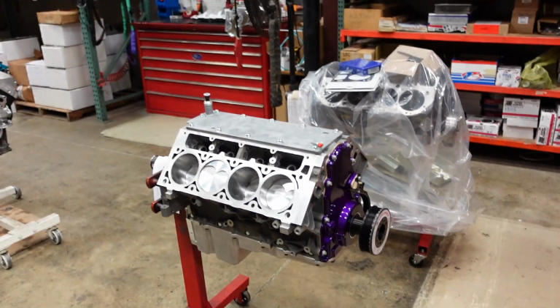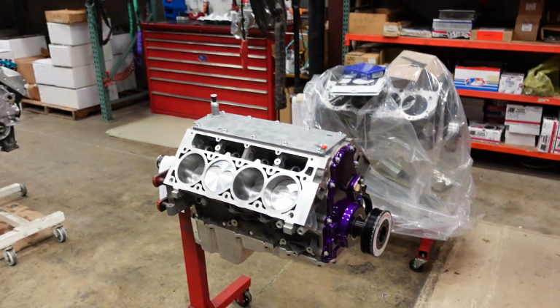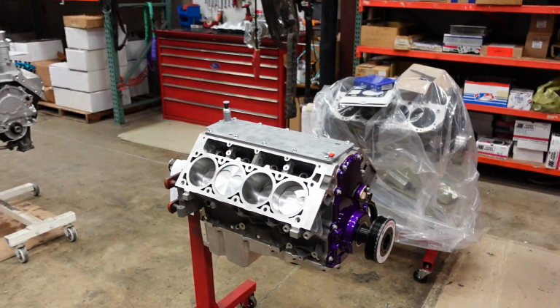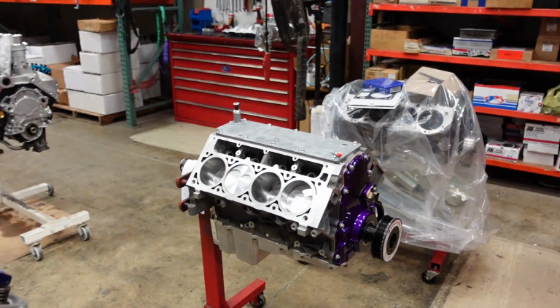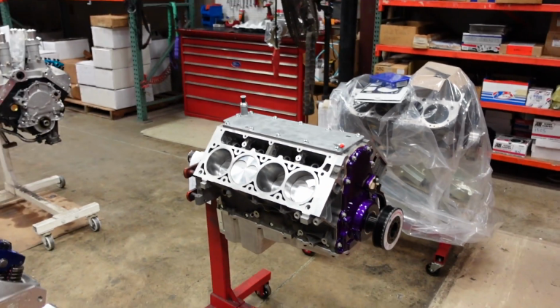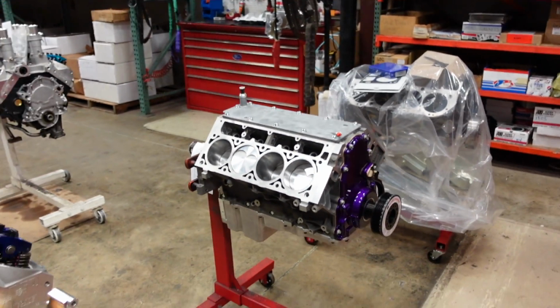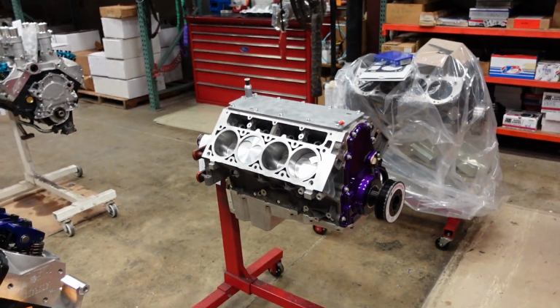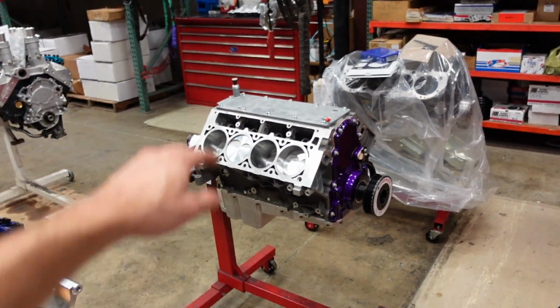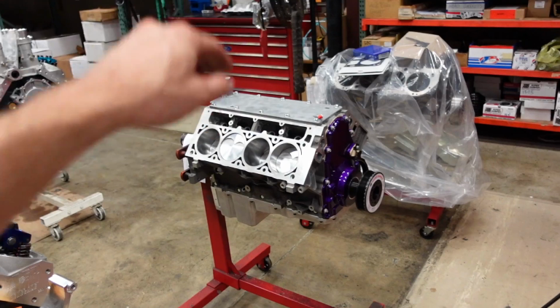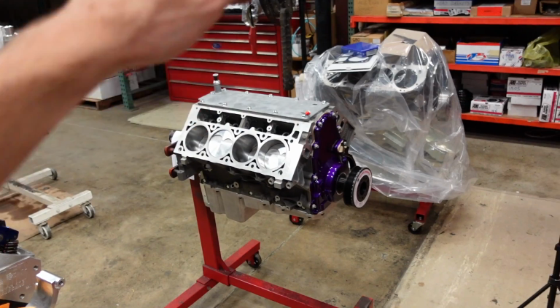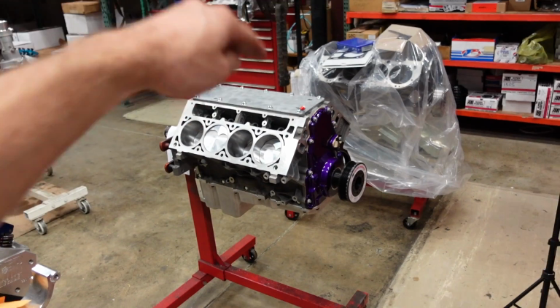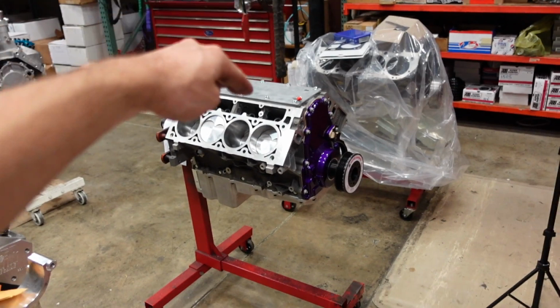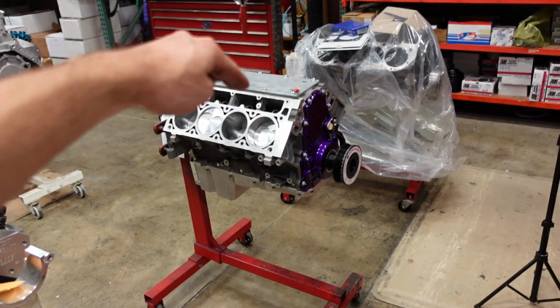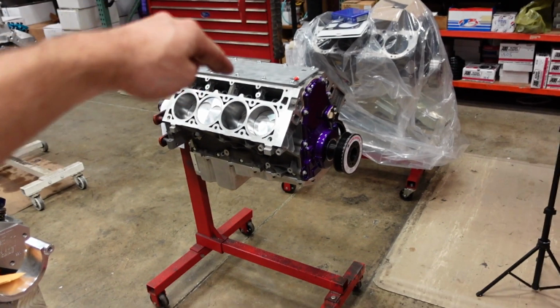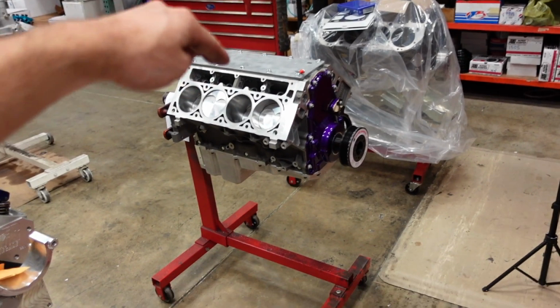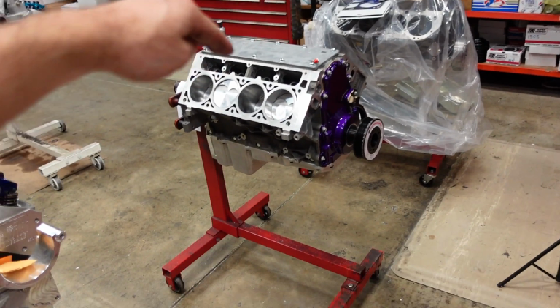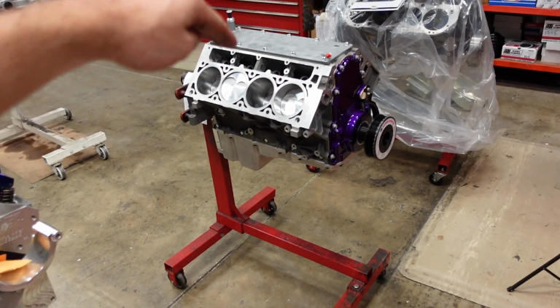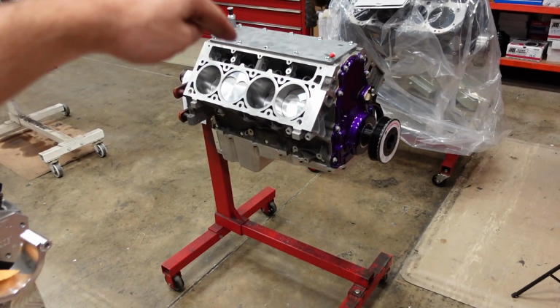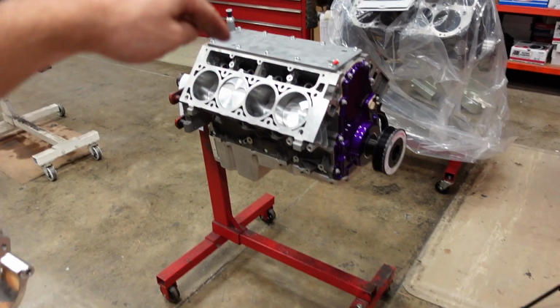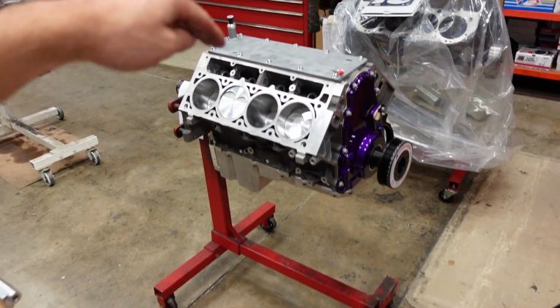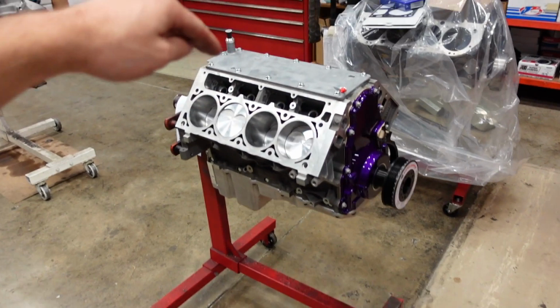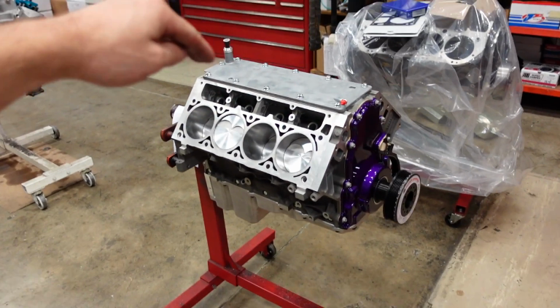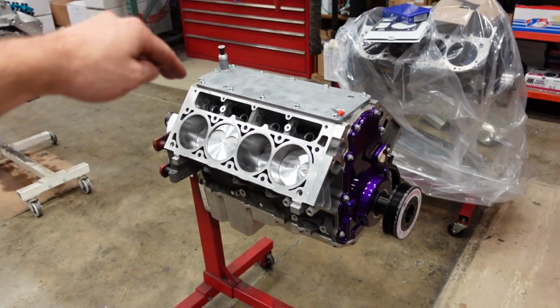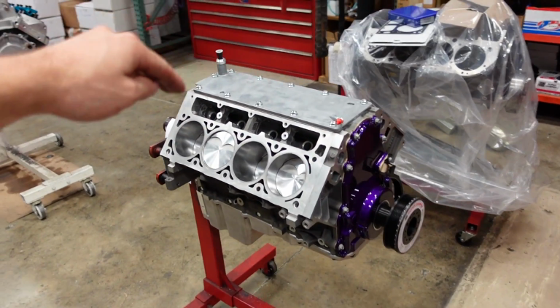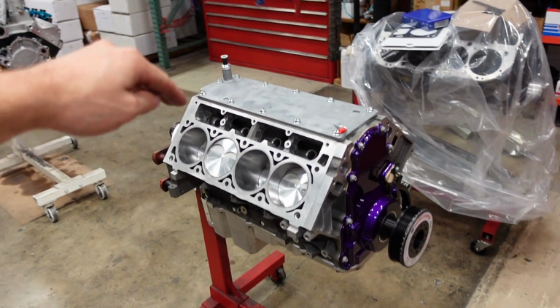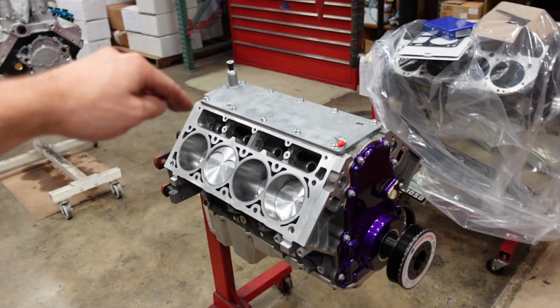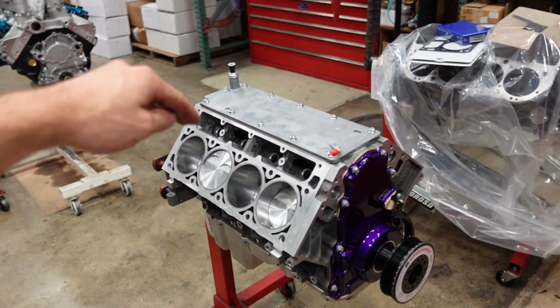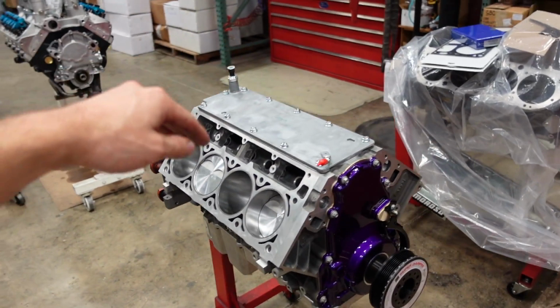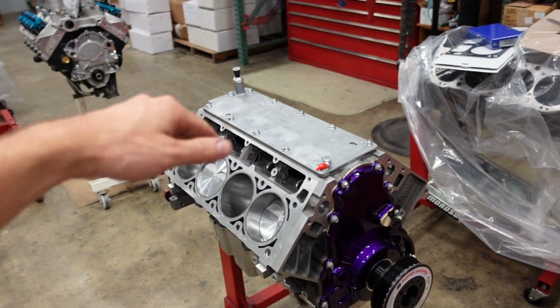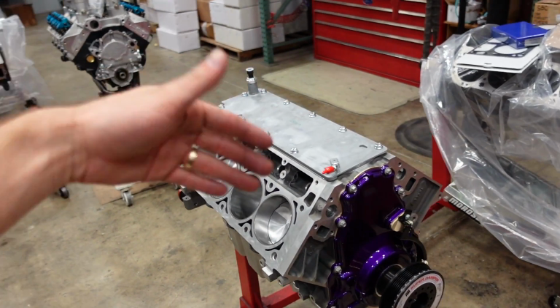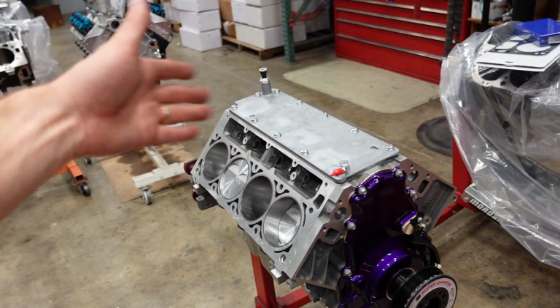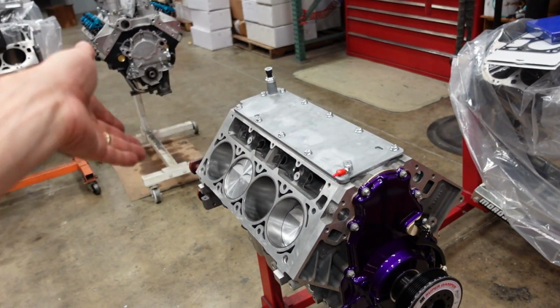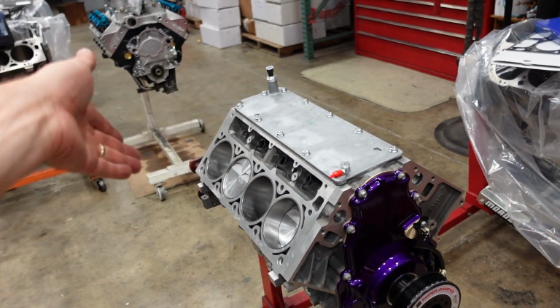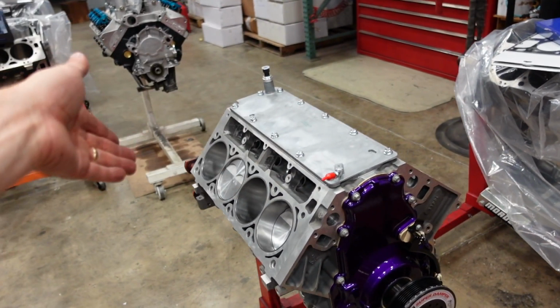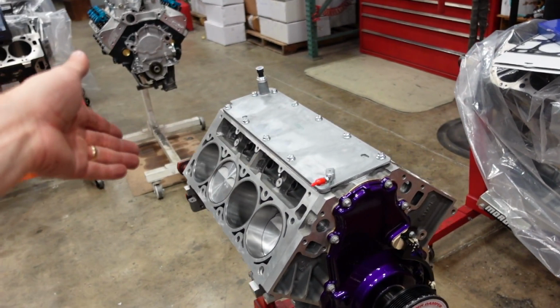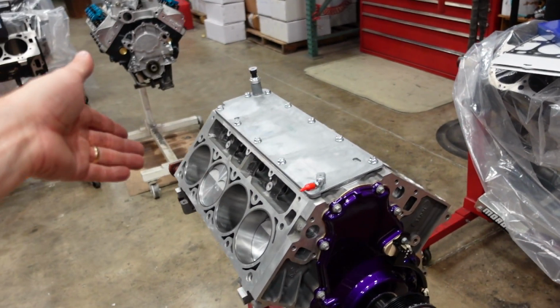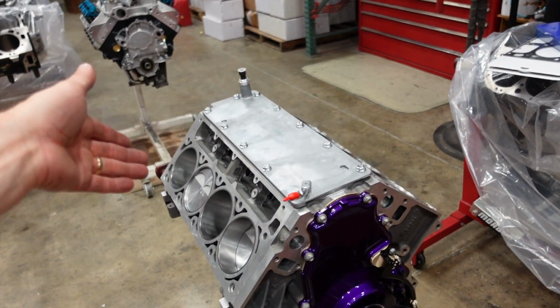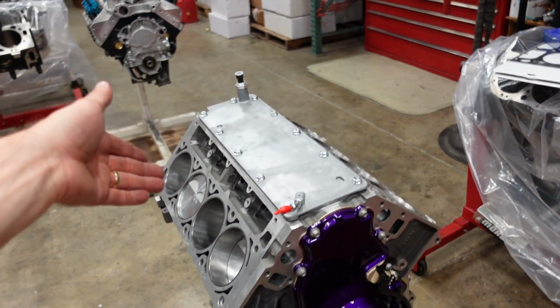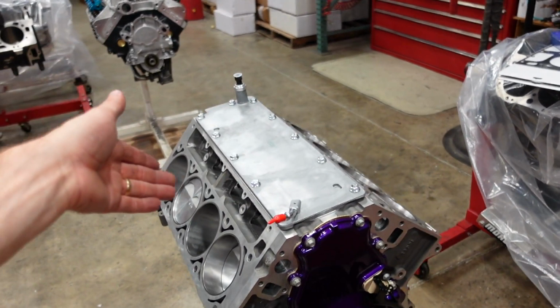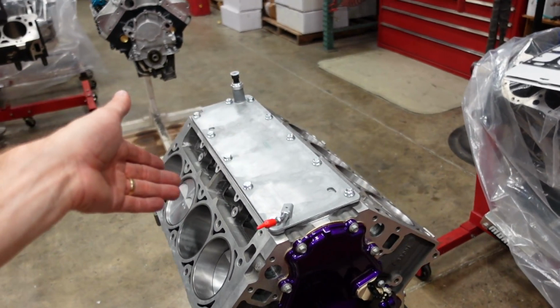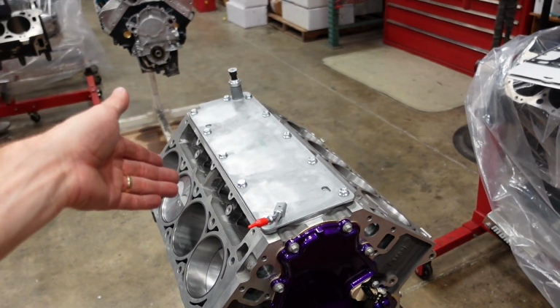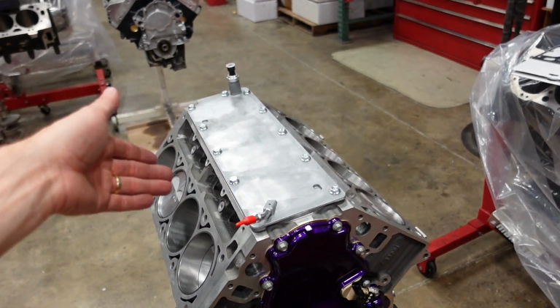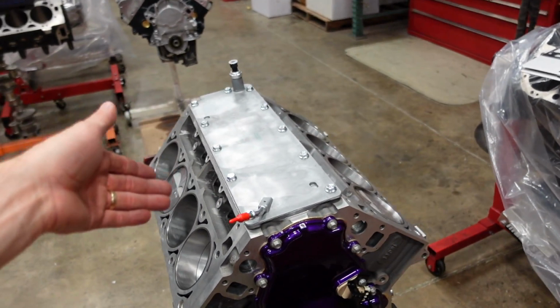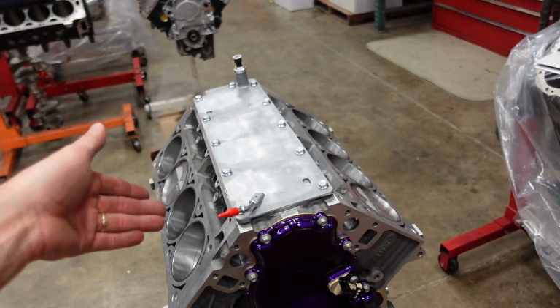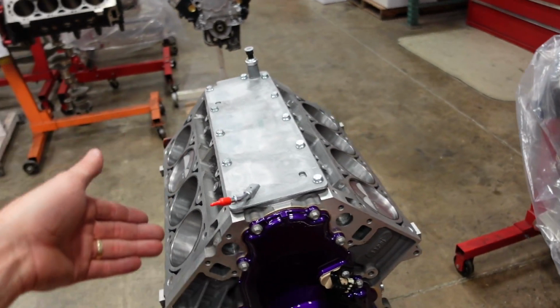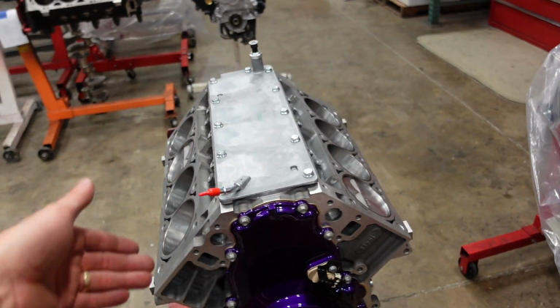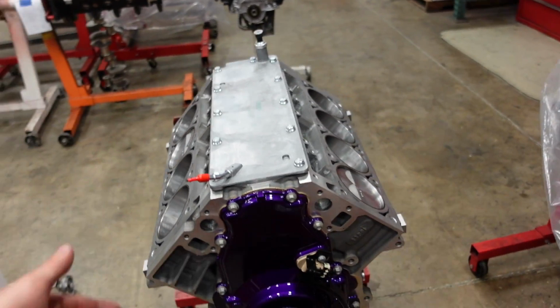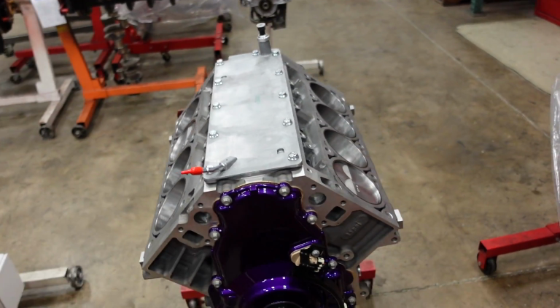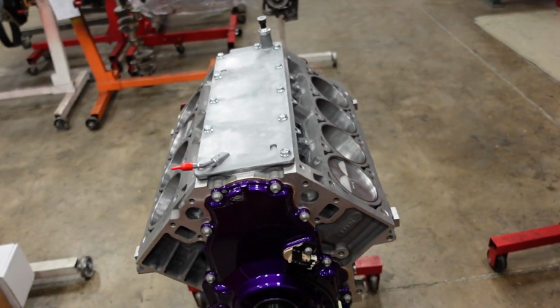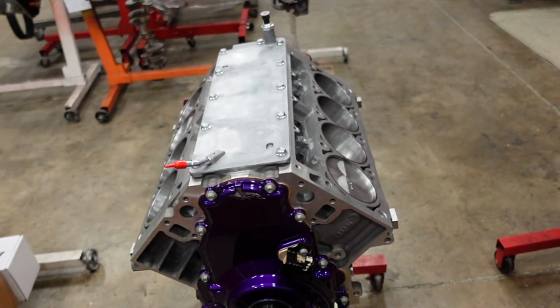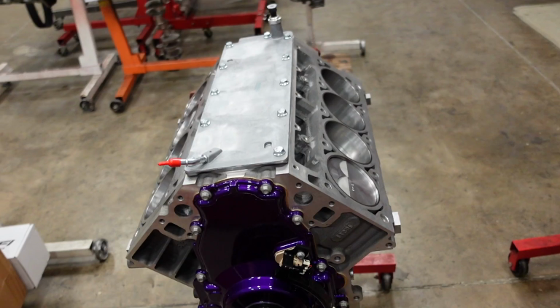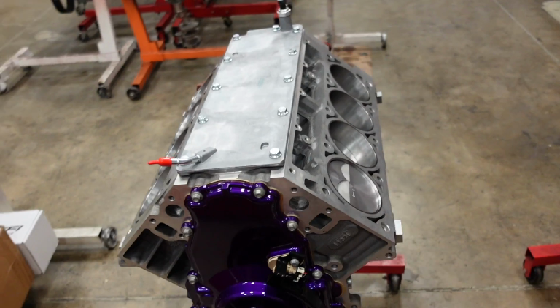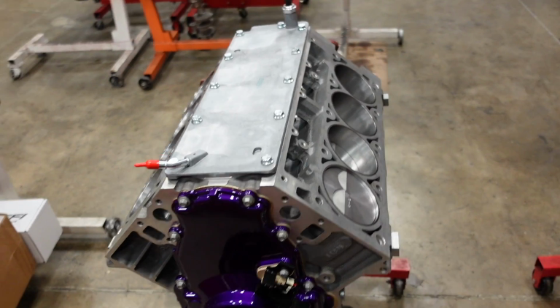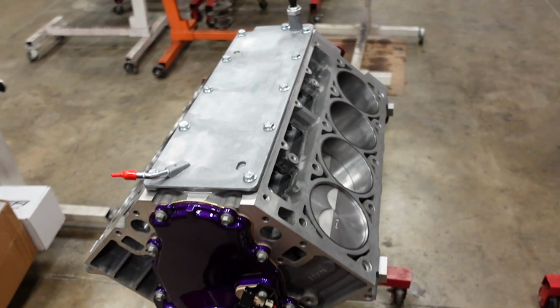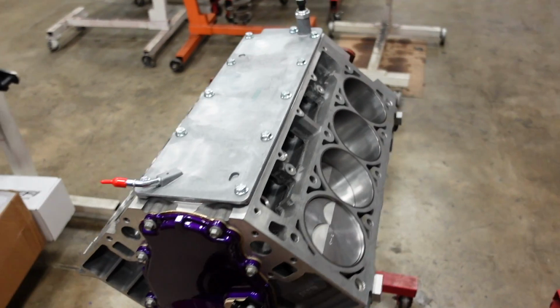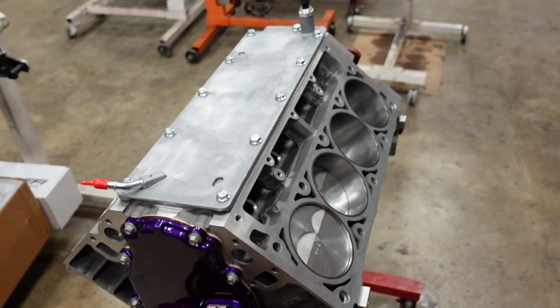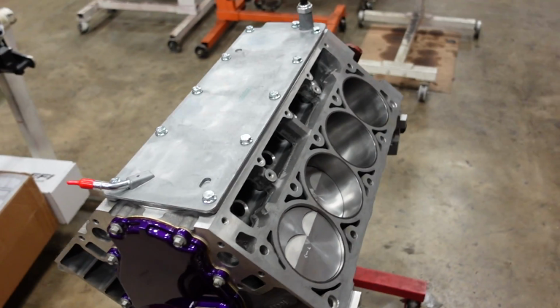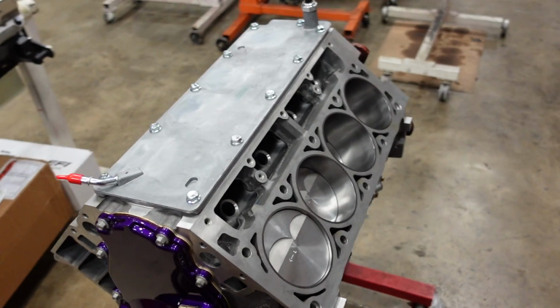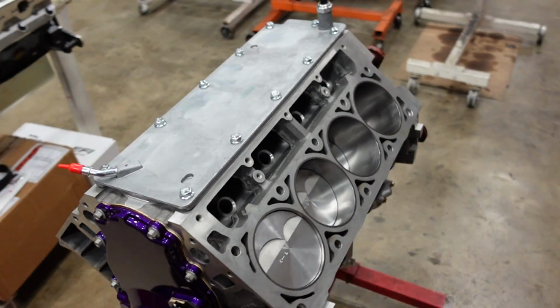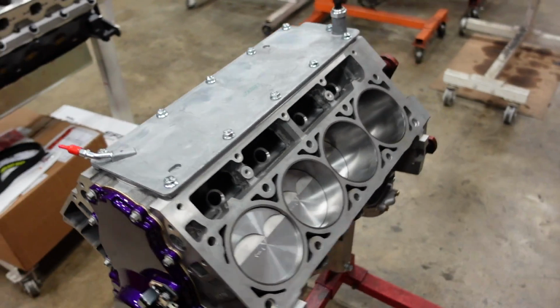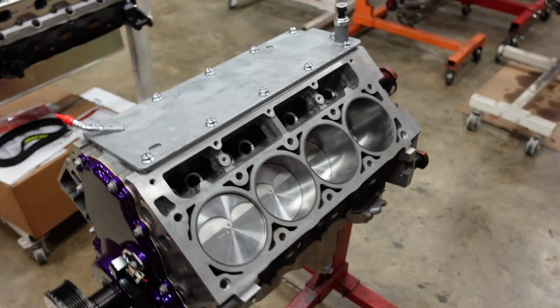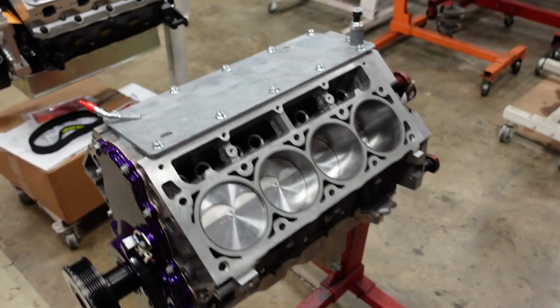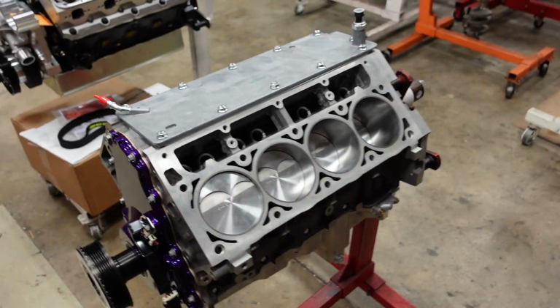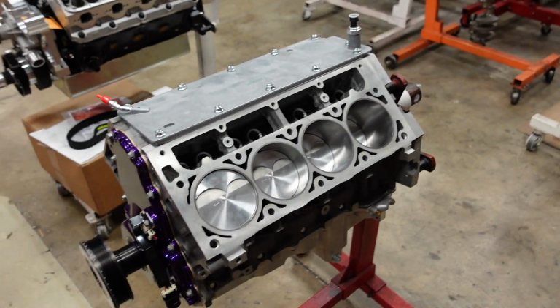Next I'm going to drop the lifters into the engine. We're going to run a link bar hydraulic roller lifter and then we'll put our cylinder heads on.